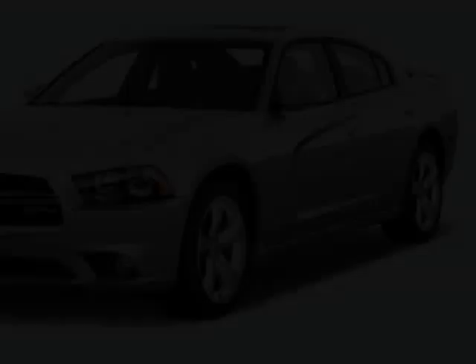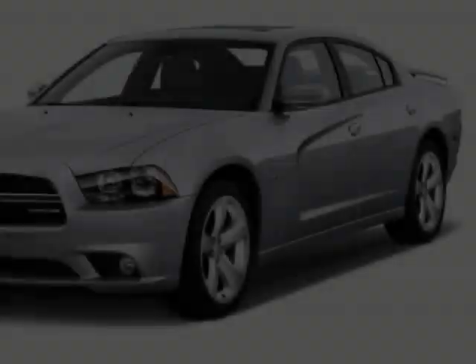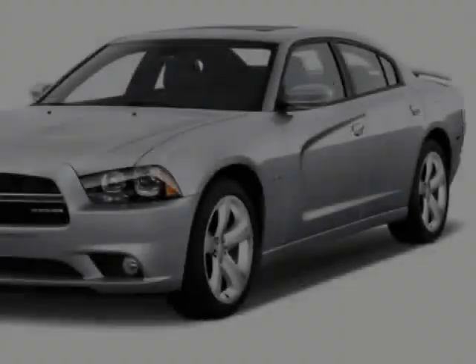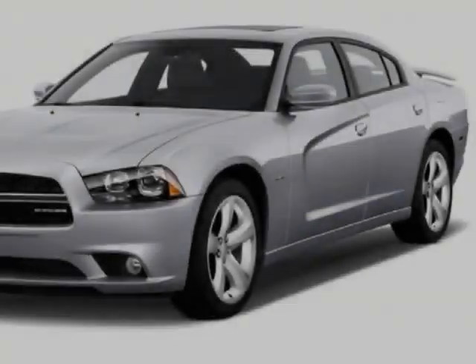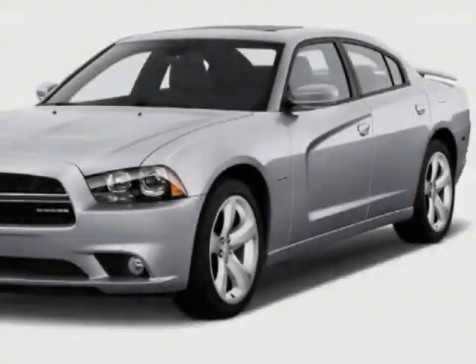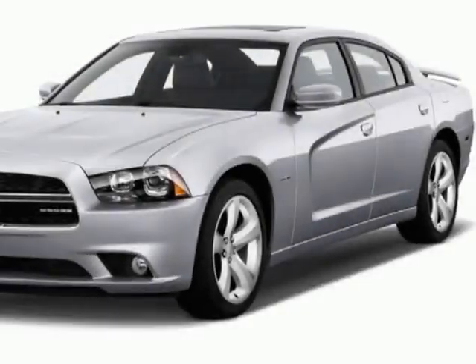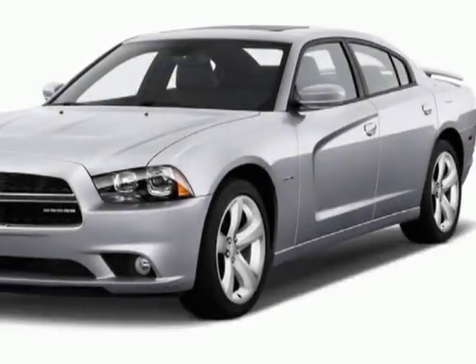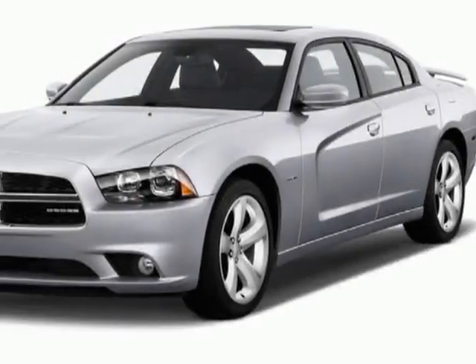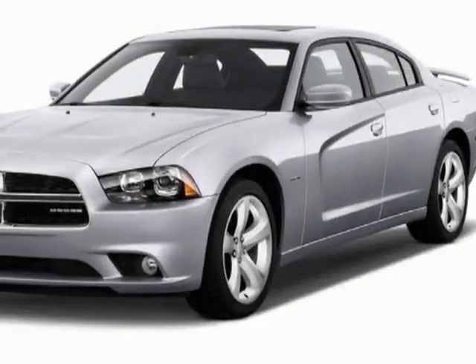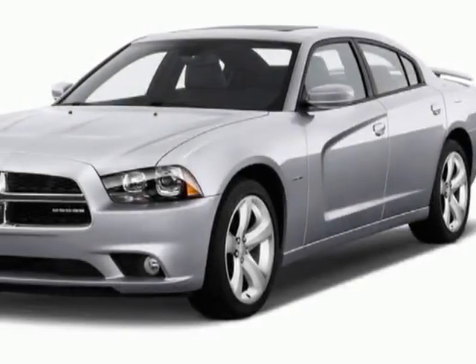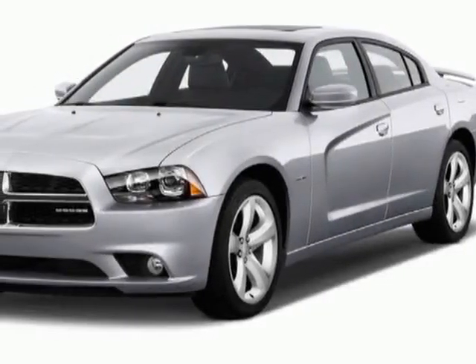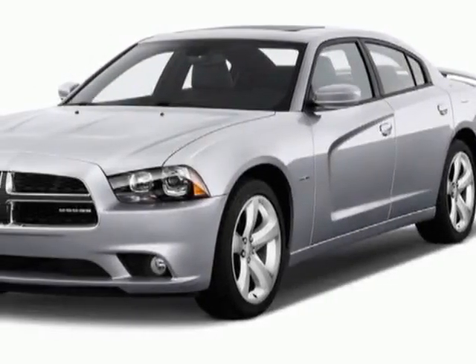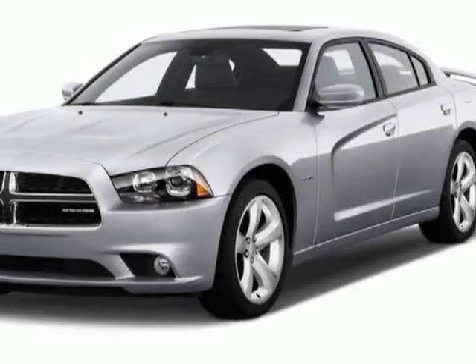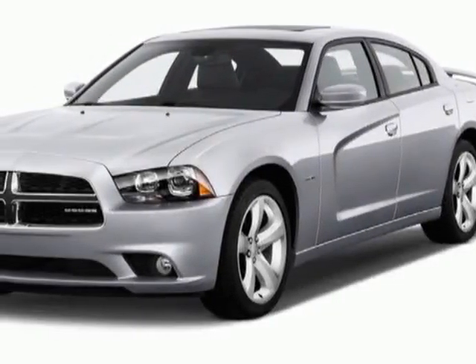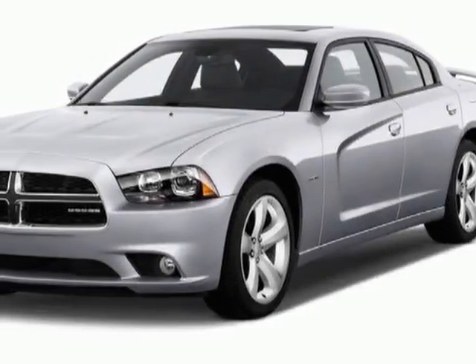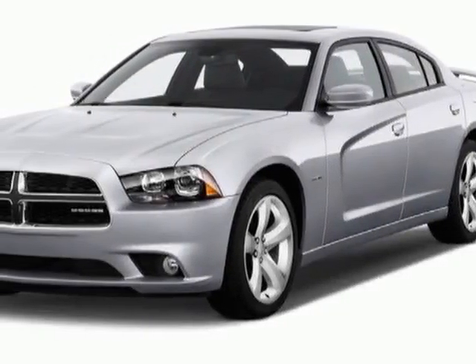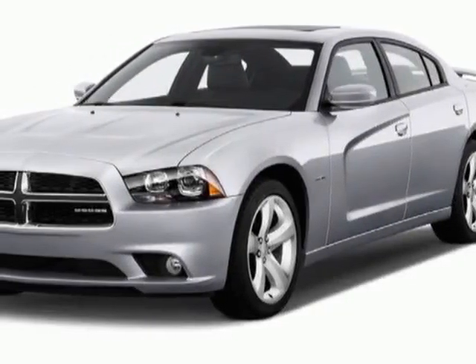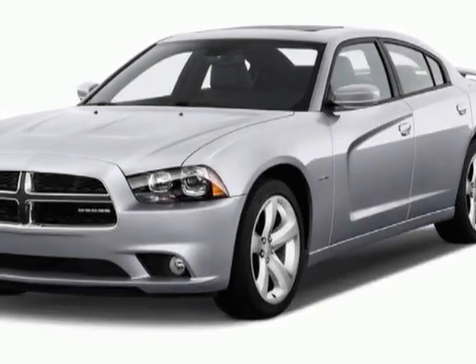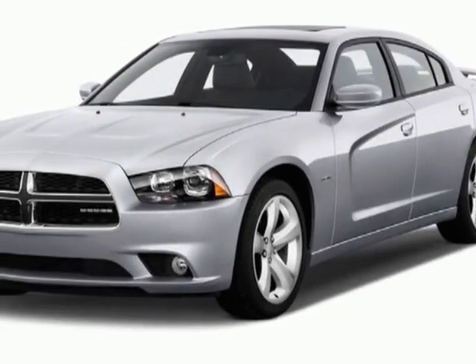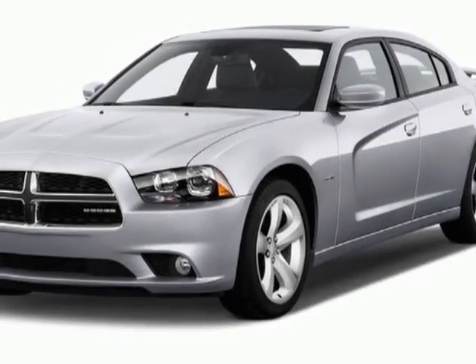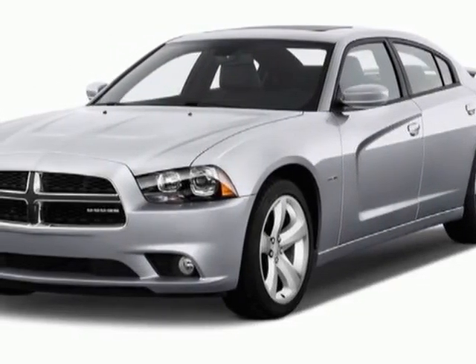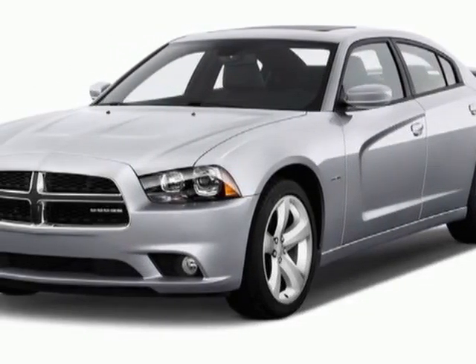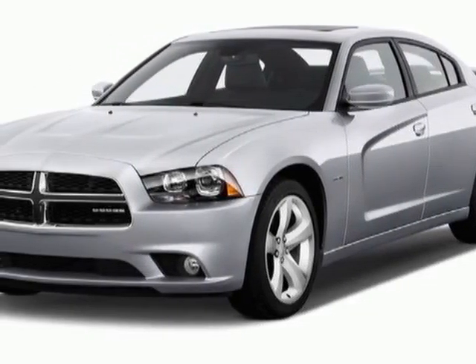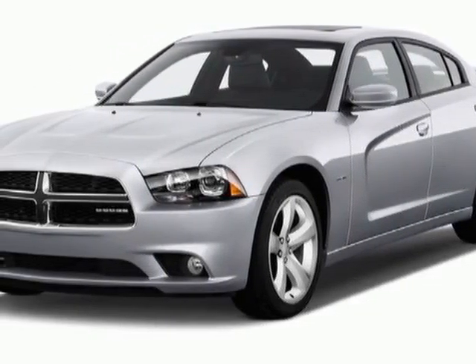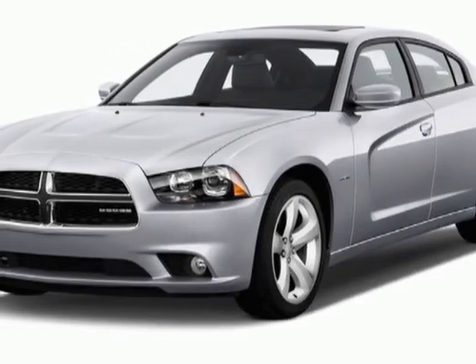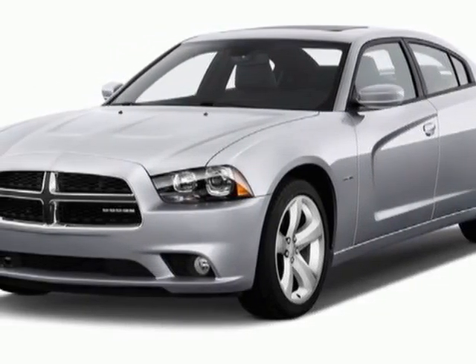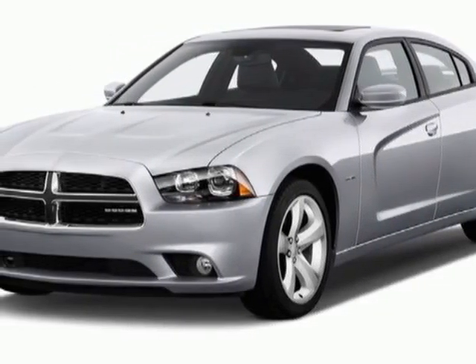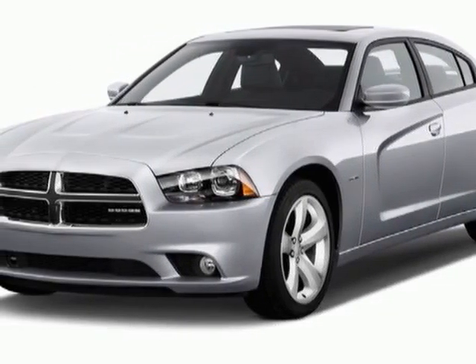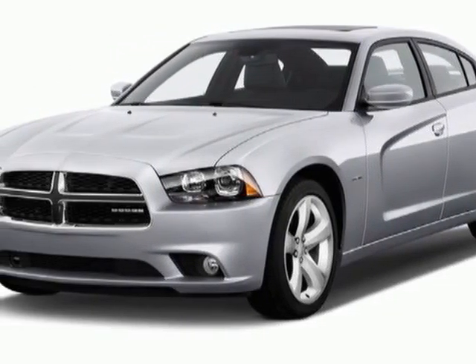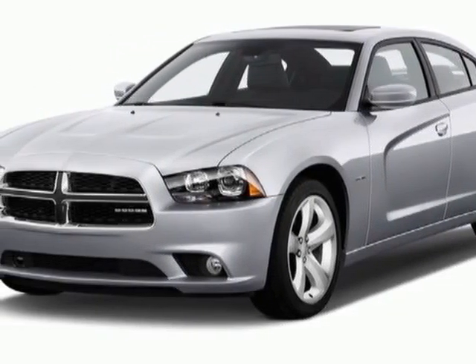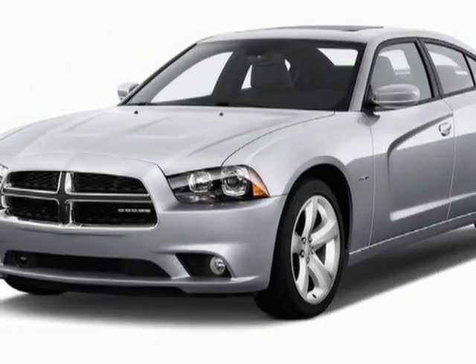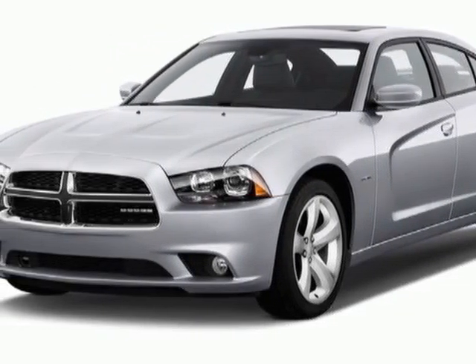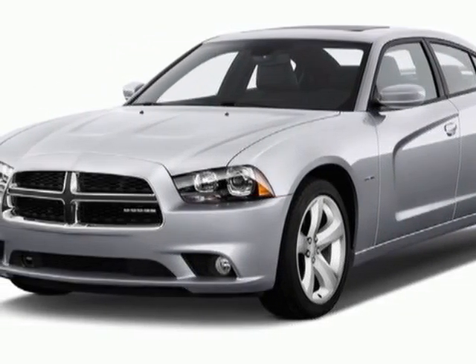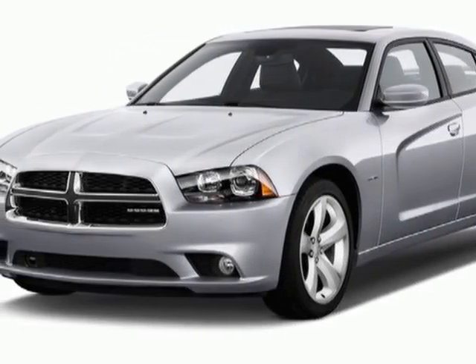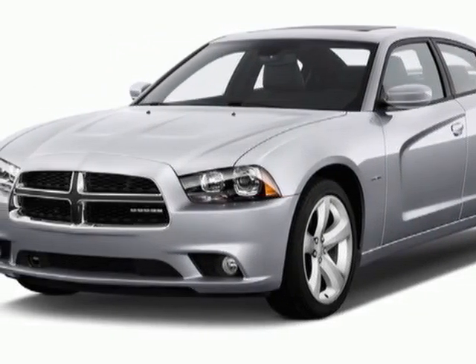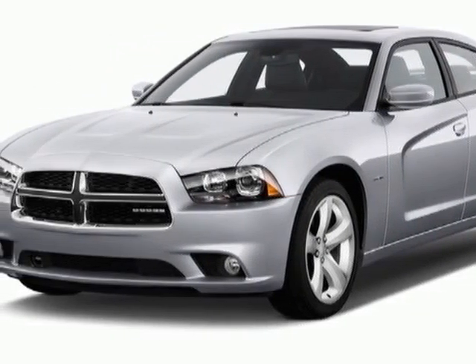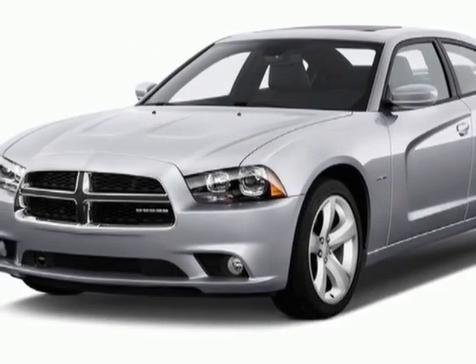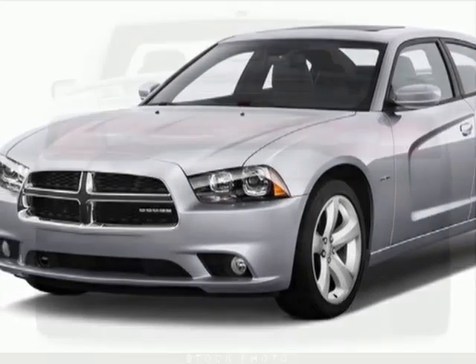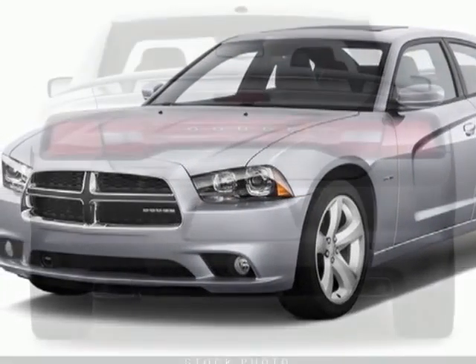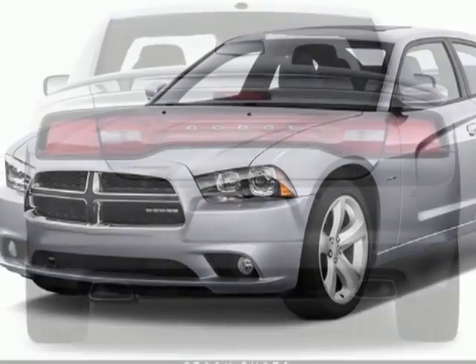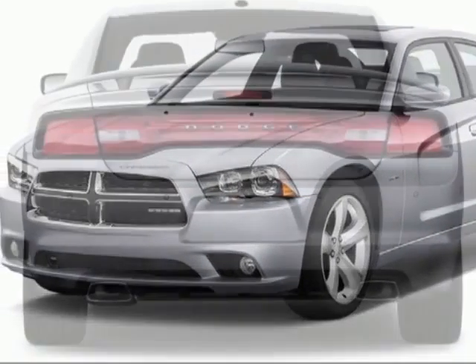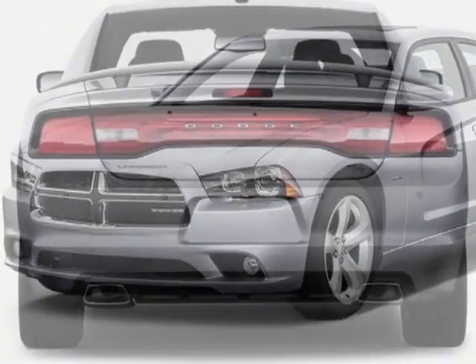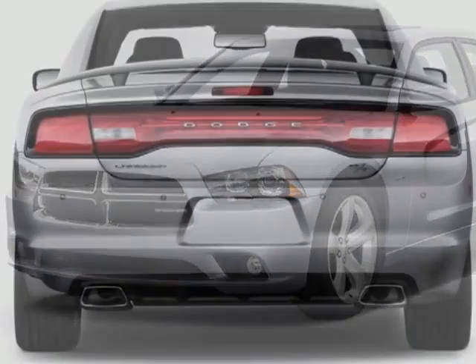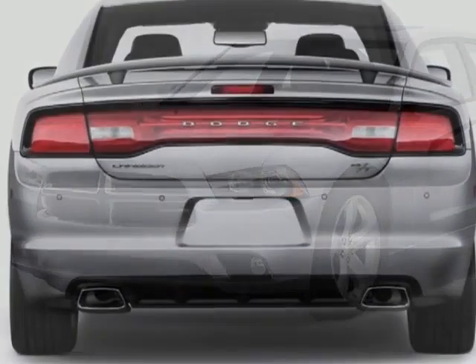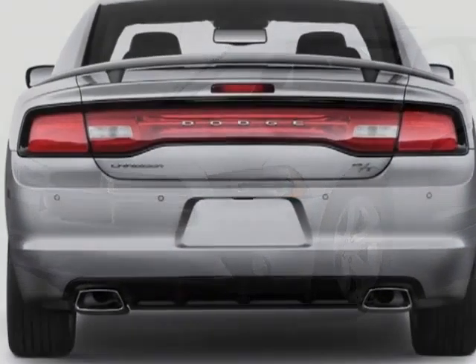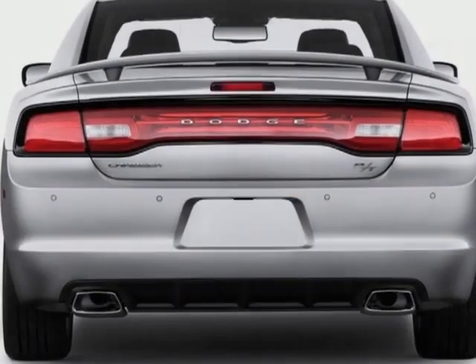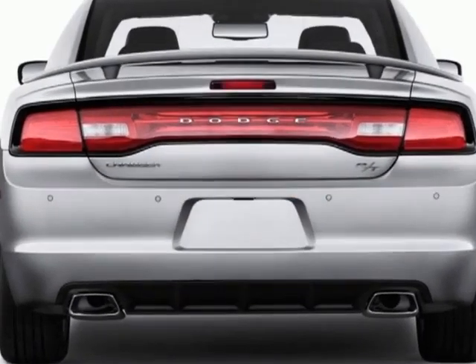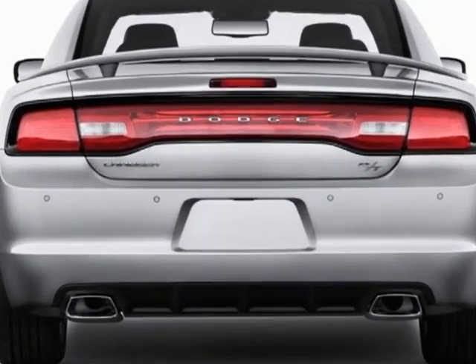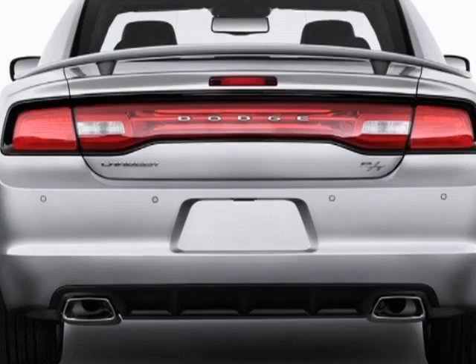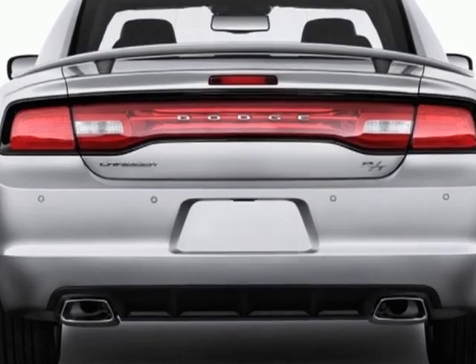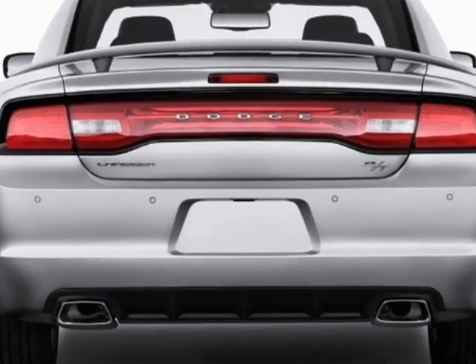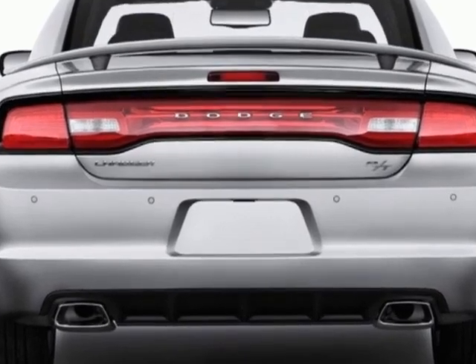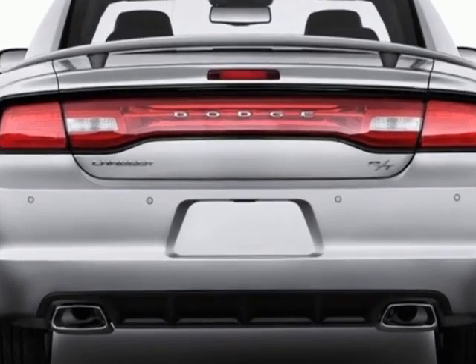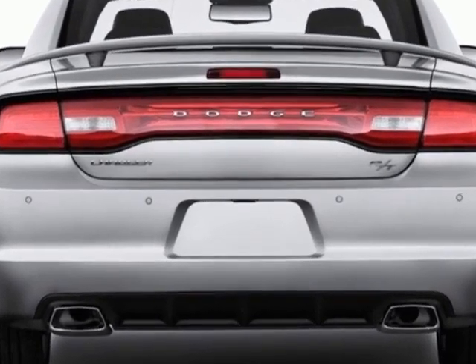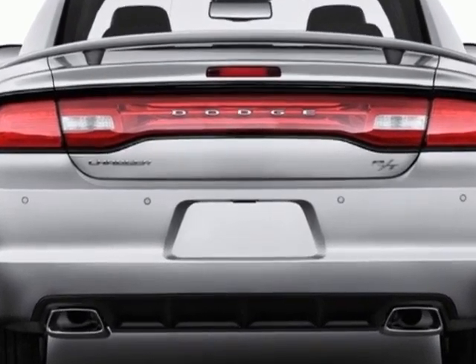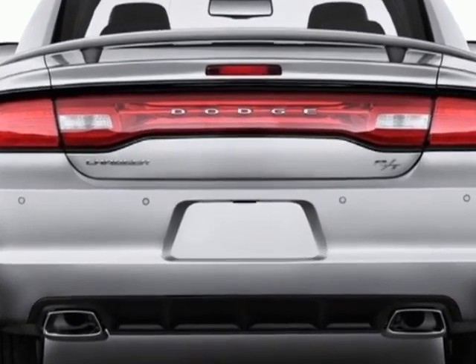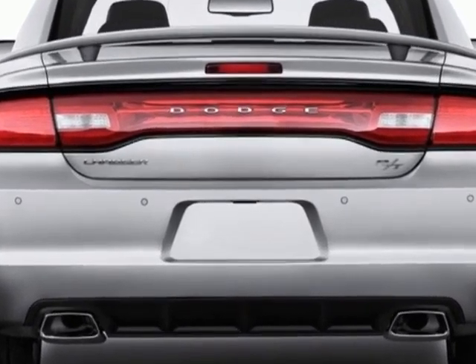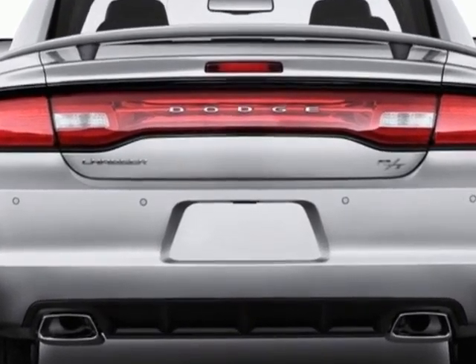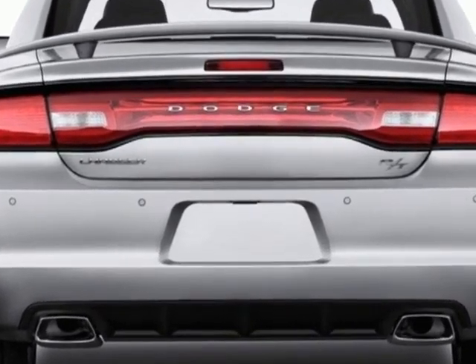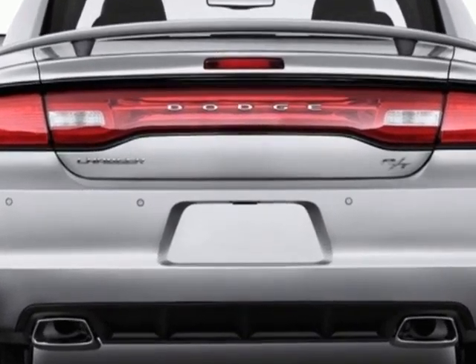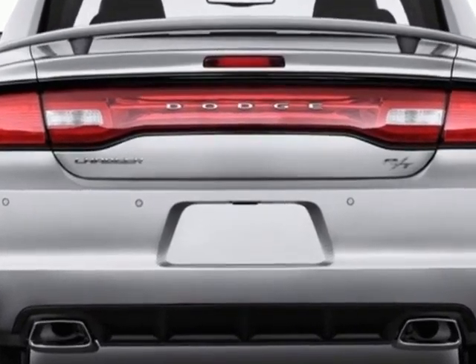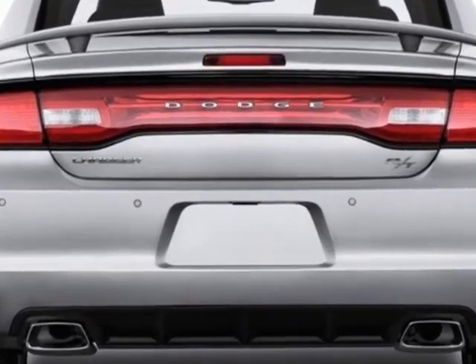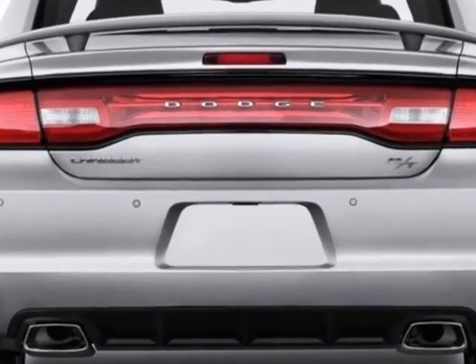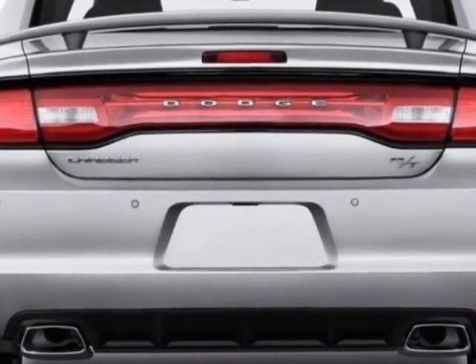Look at this new 2013 Dodge Charger. For your protection, this vehicle has a full factory warranty.